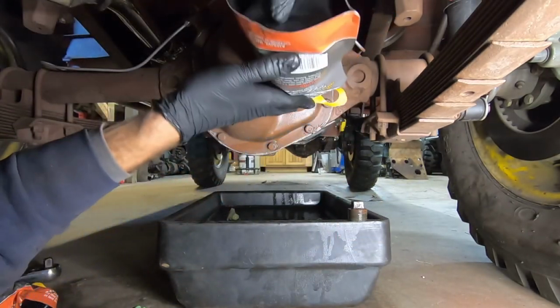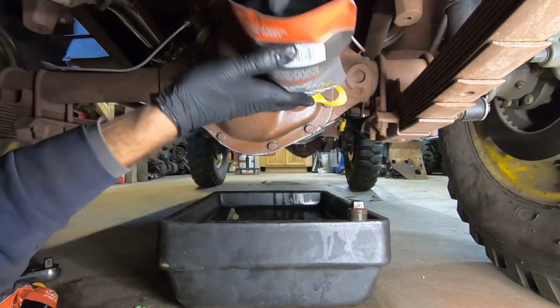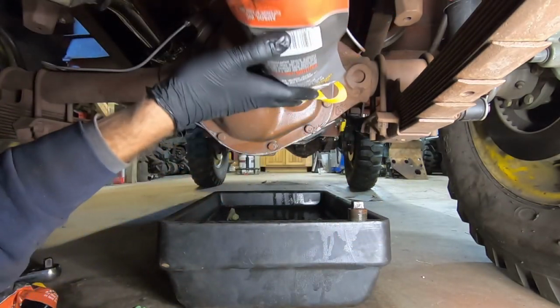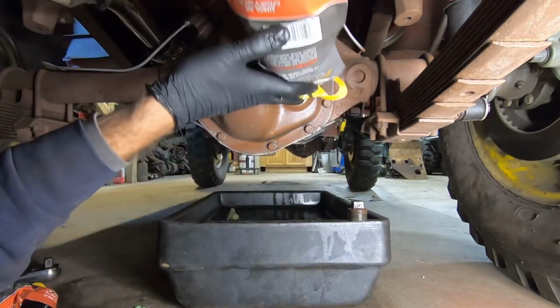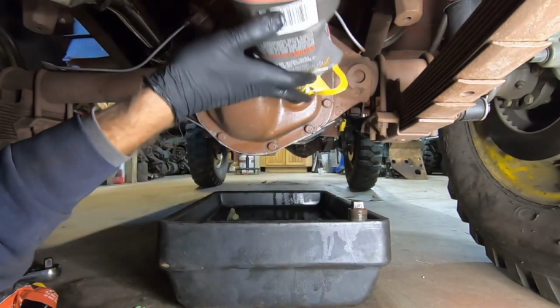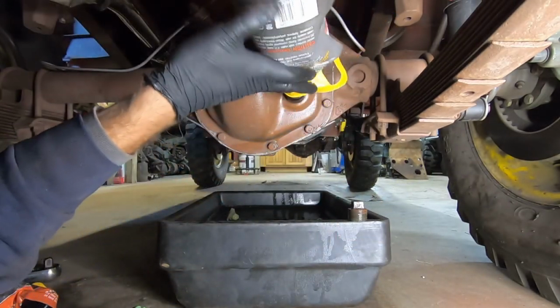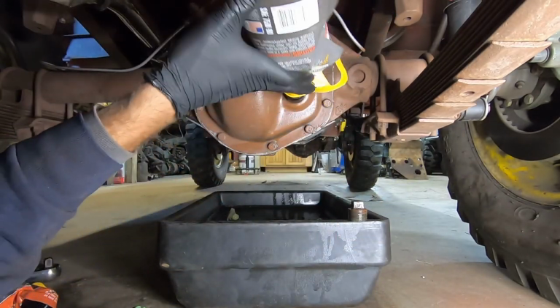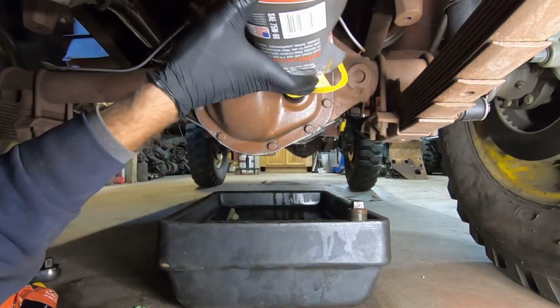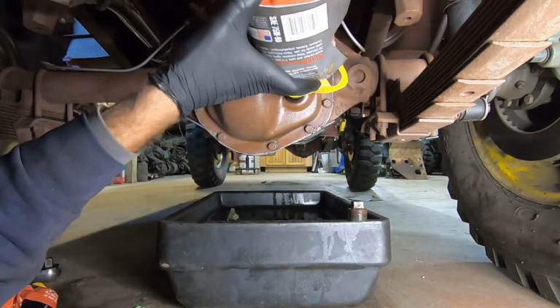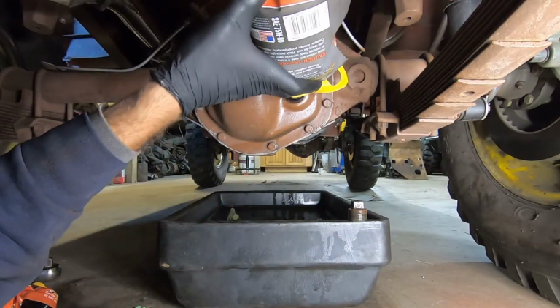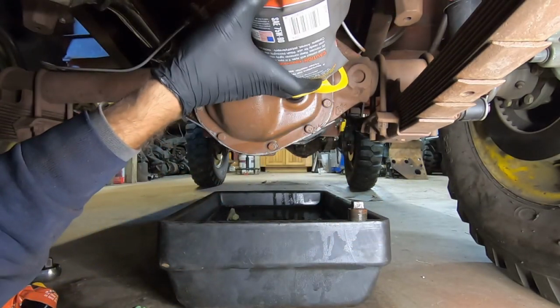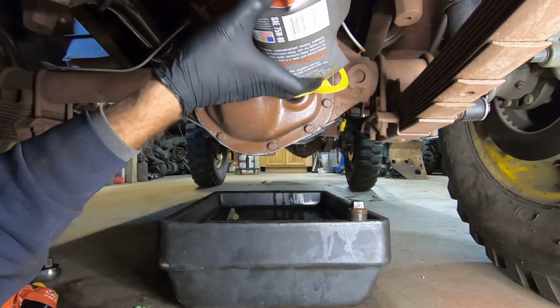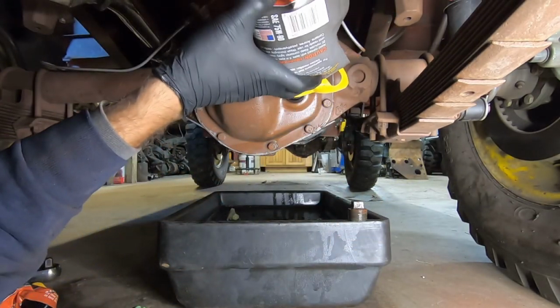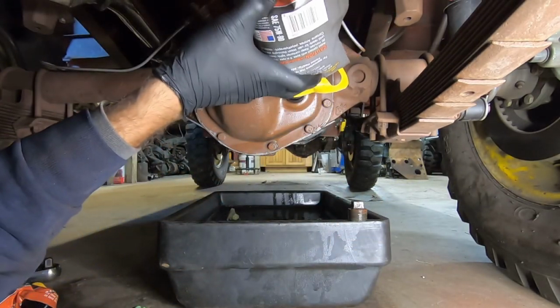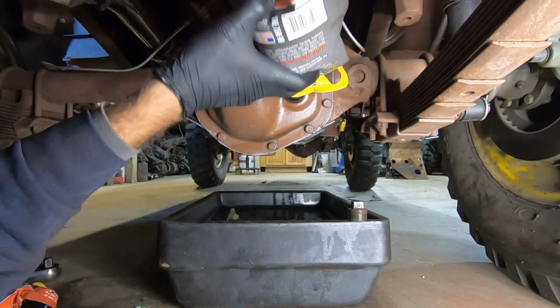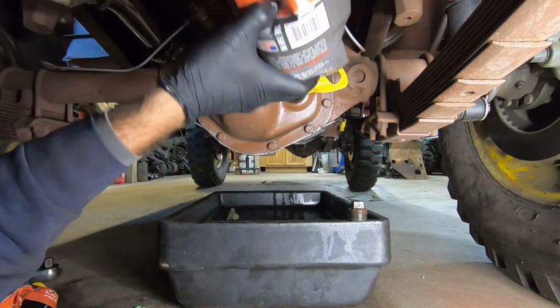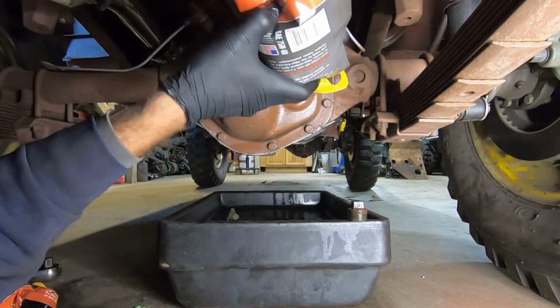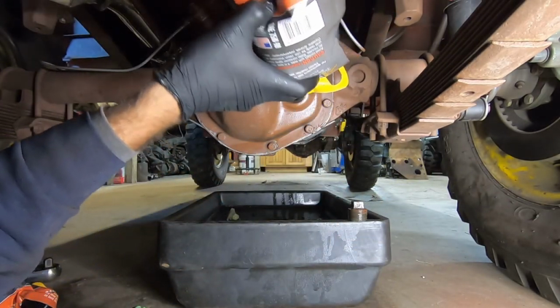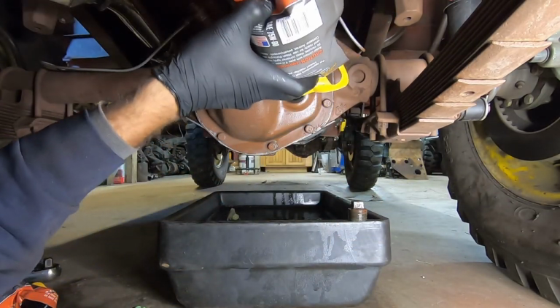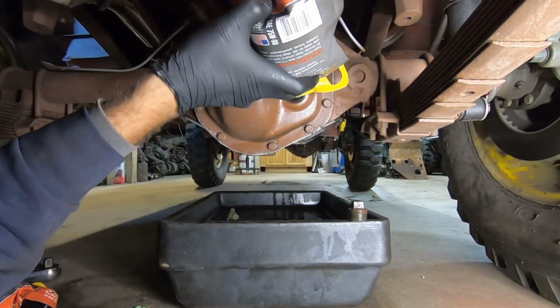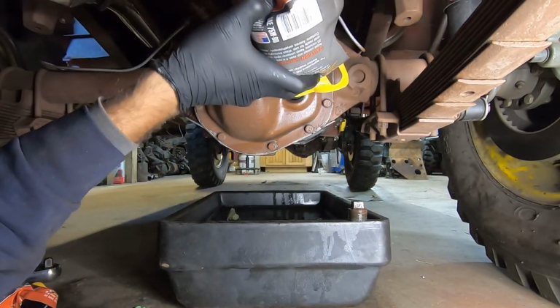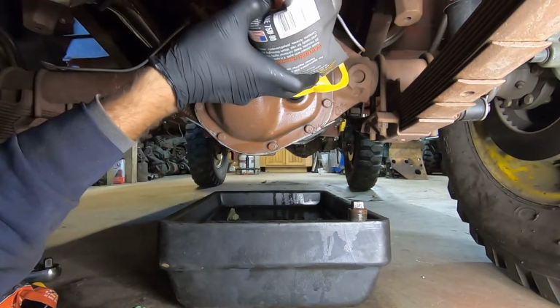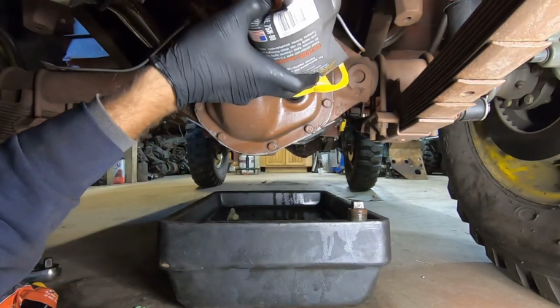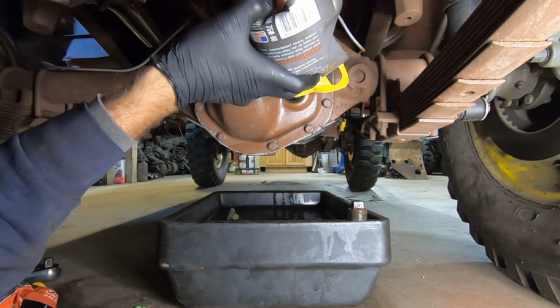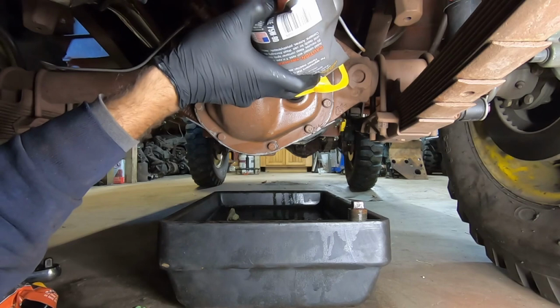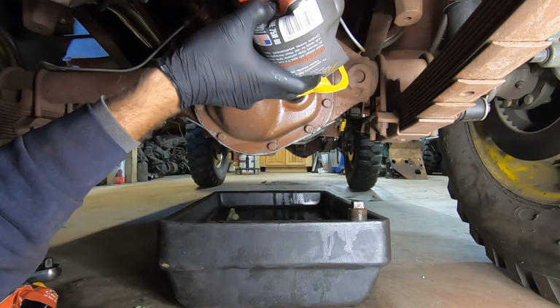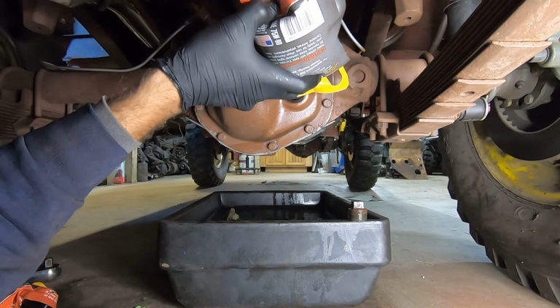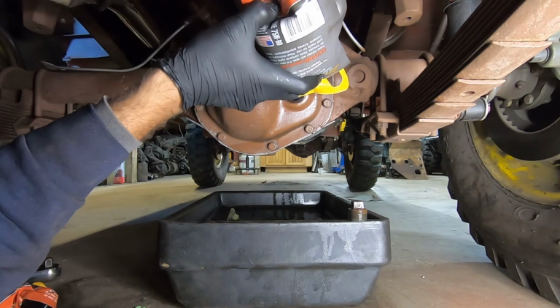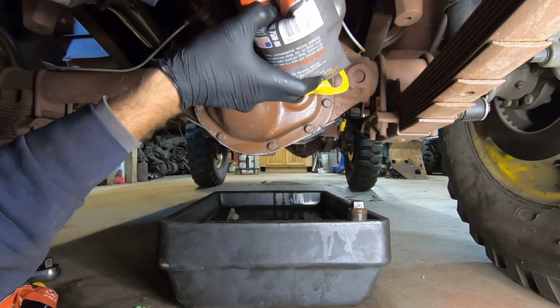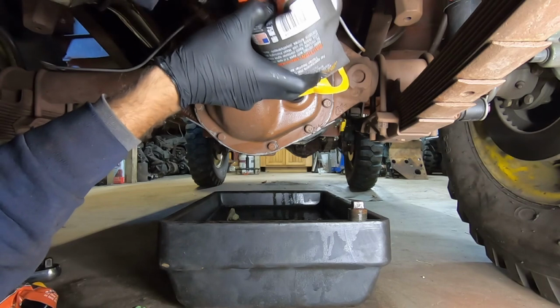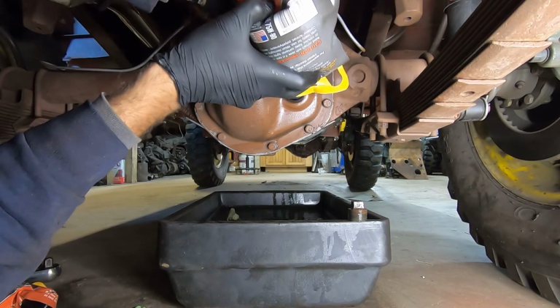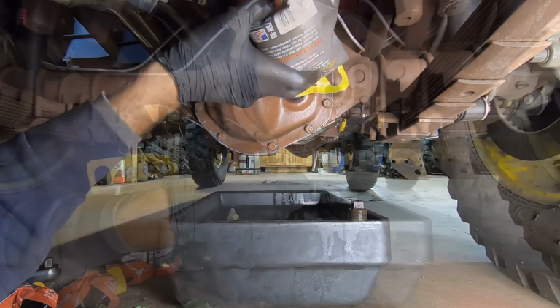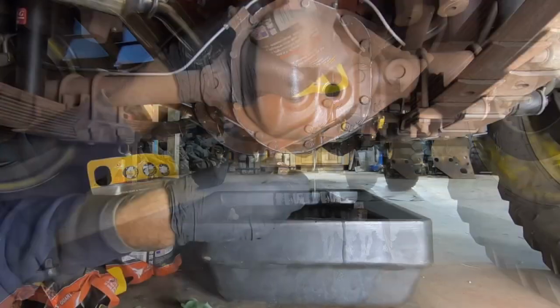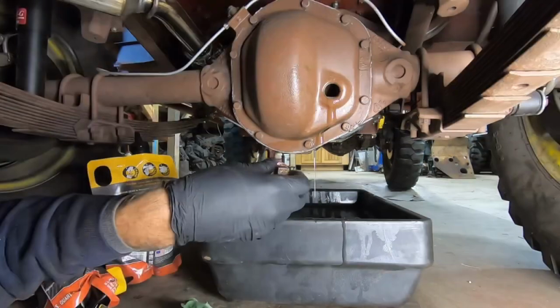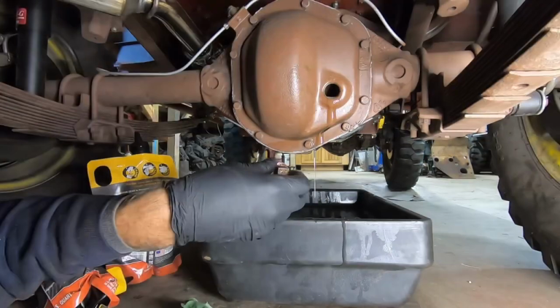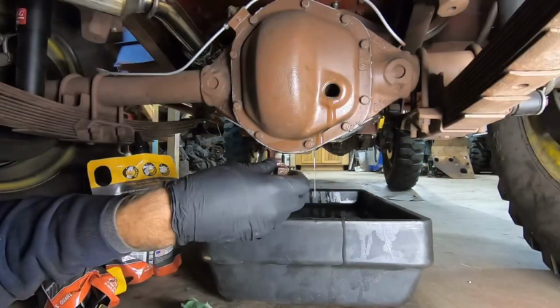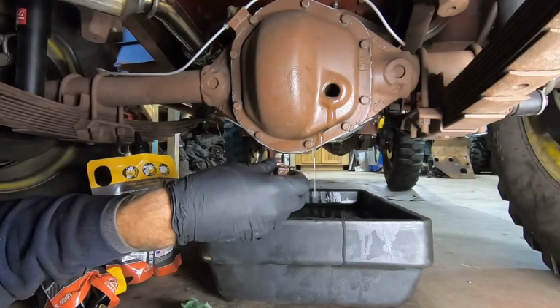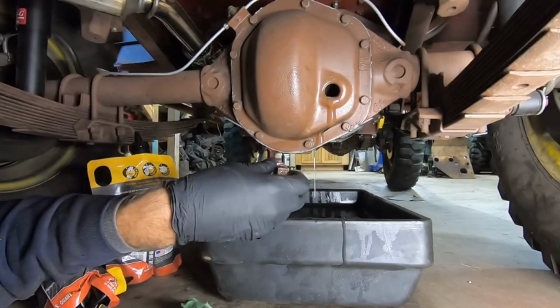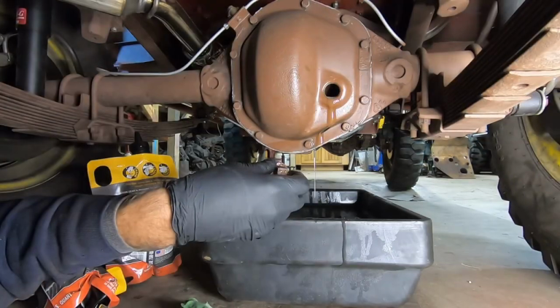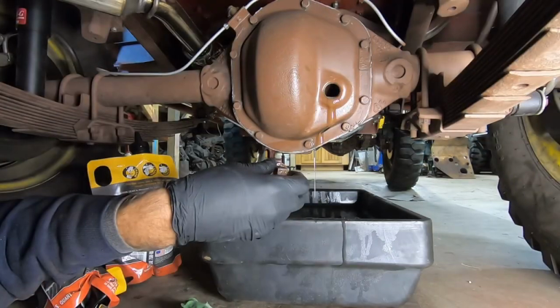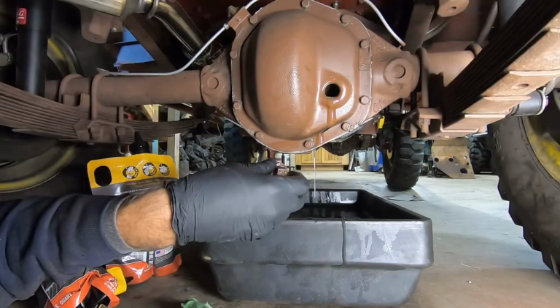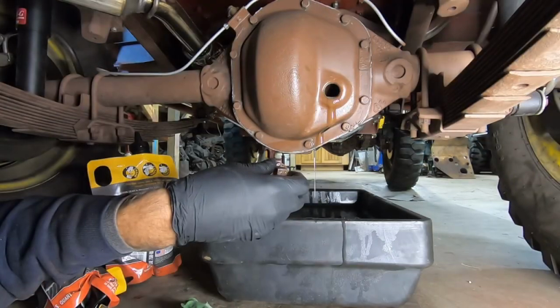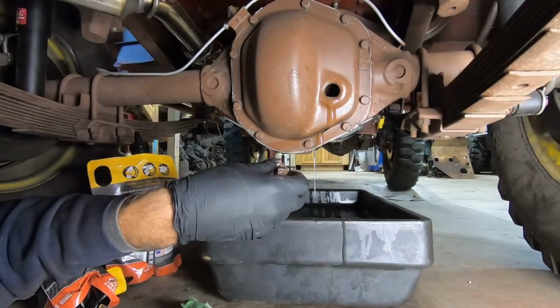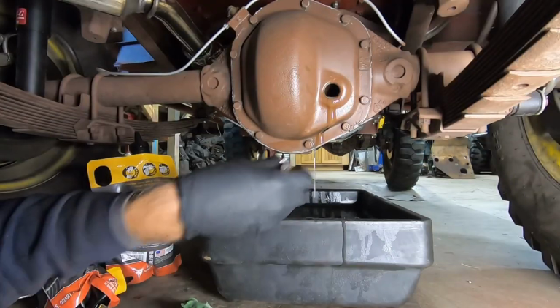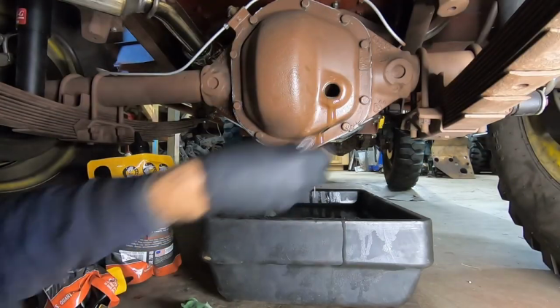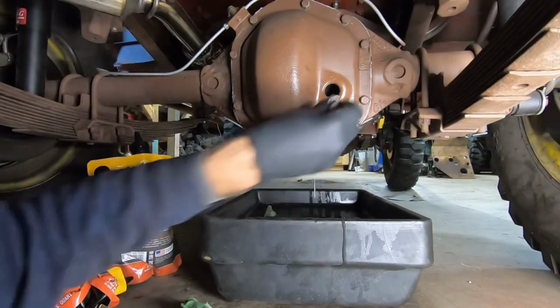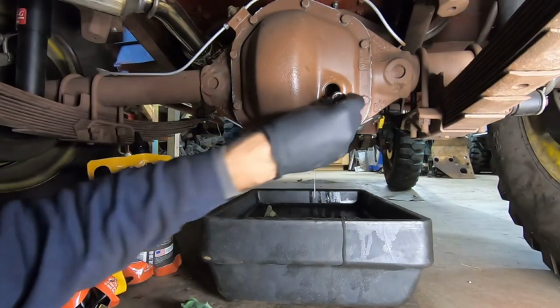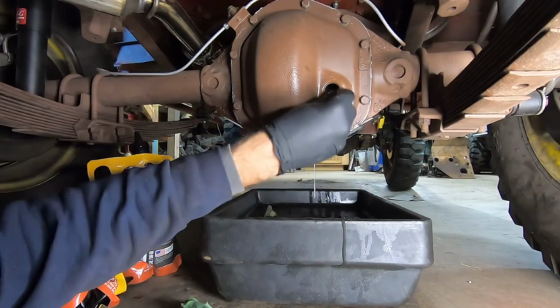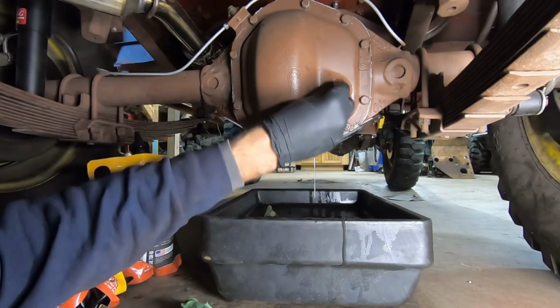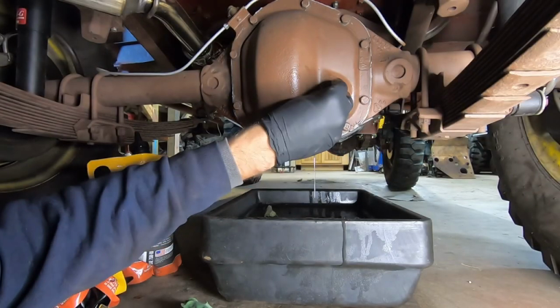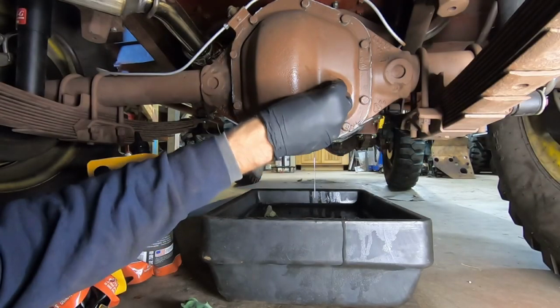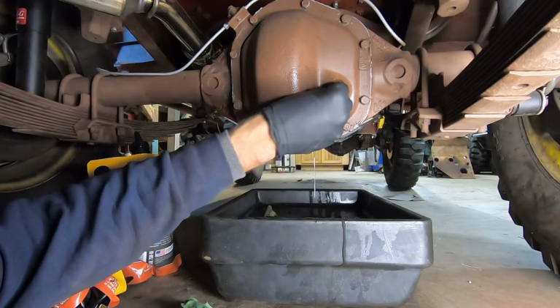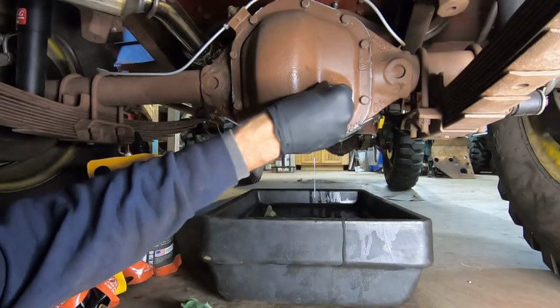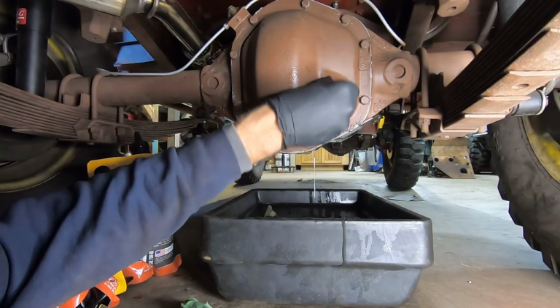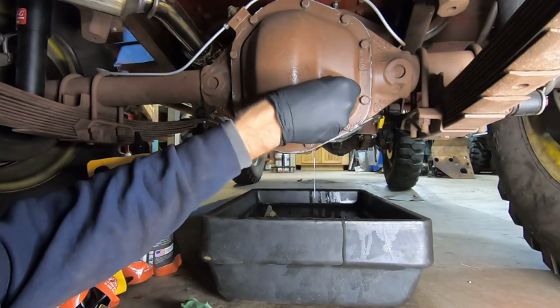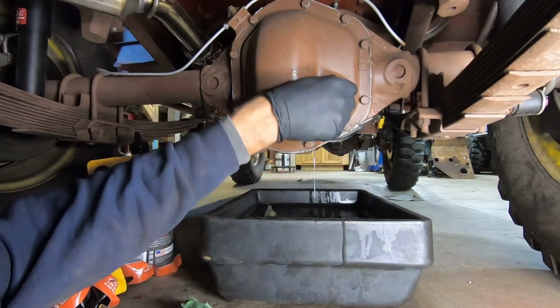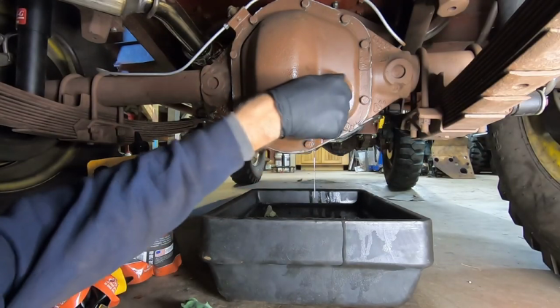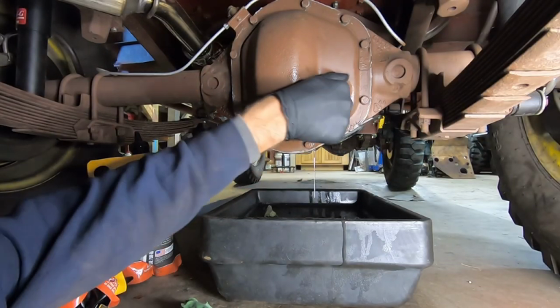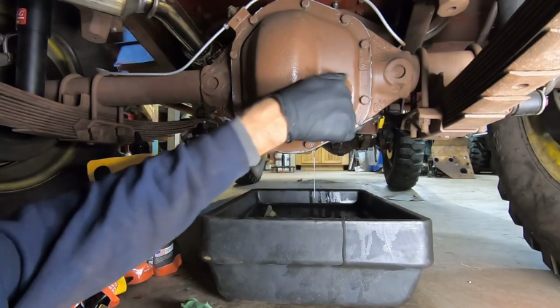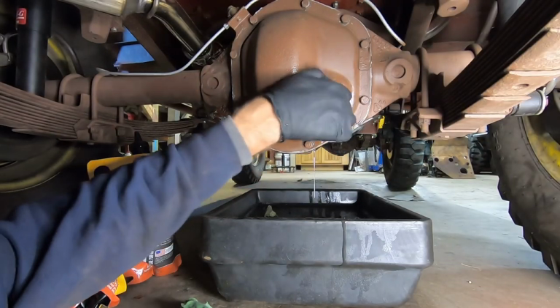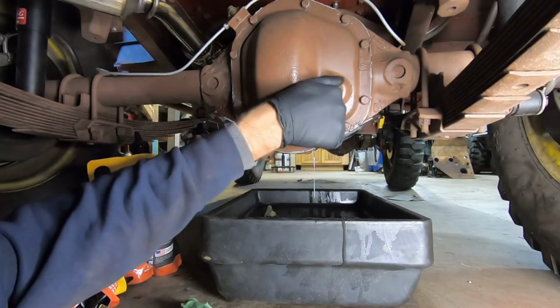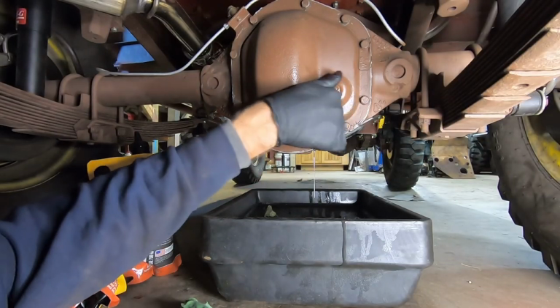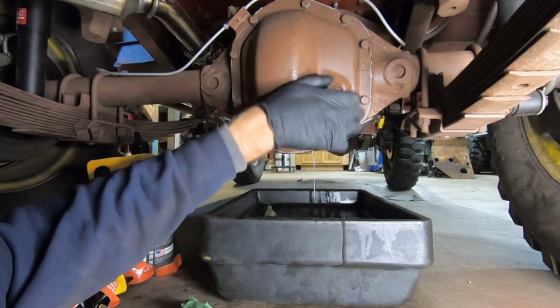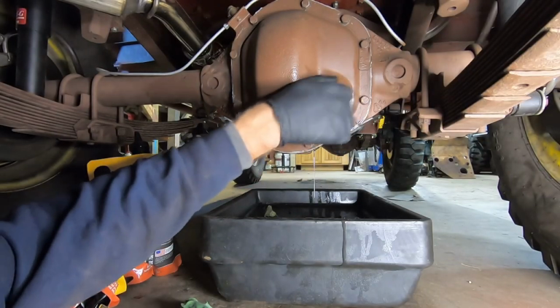Keep your oil pan under there while you fill it, because the best way to tell it's full is when it starts to run back out the fill hole.